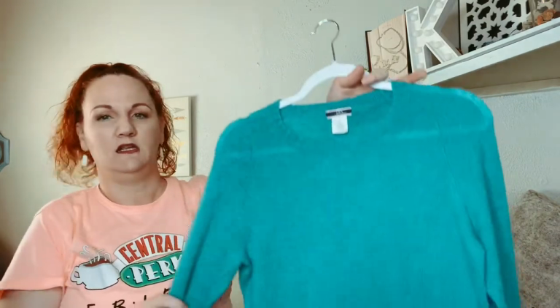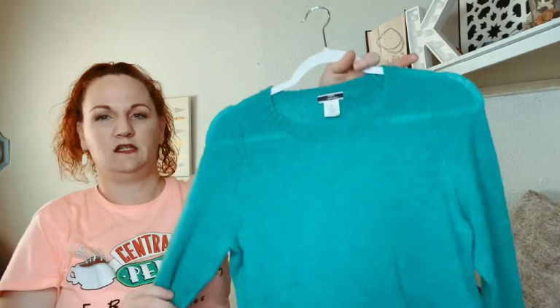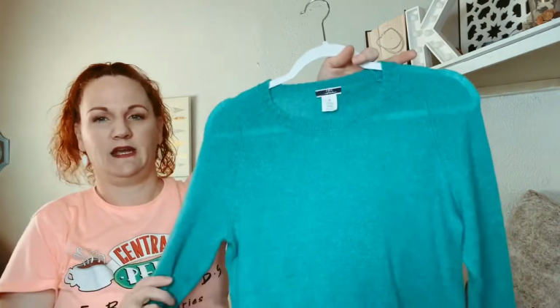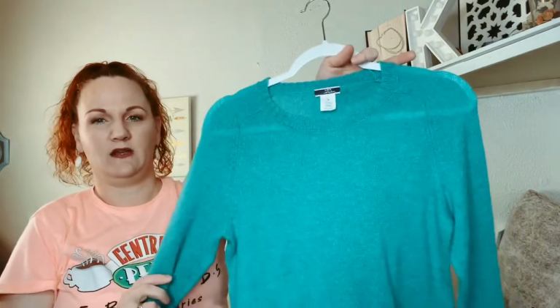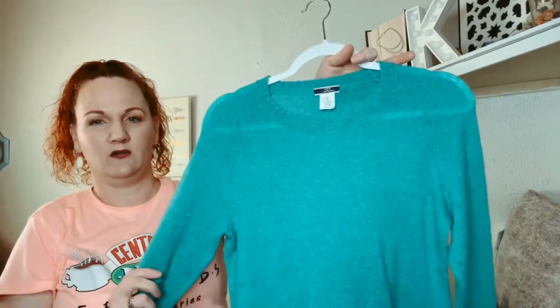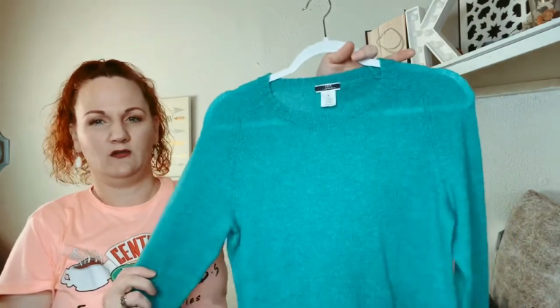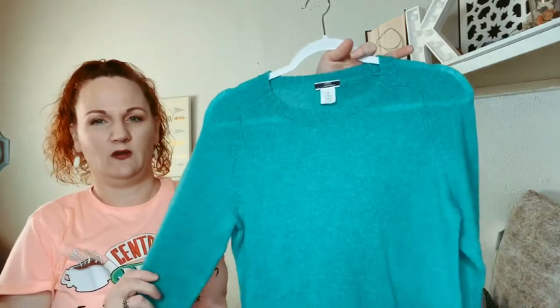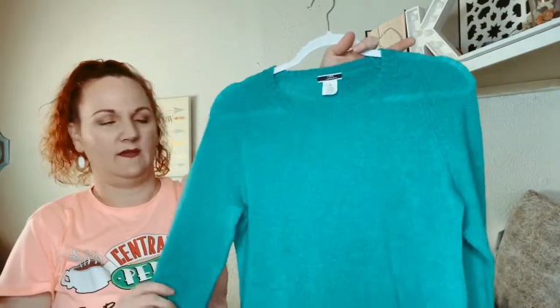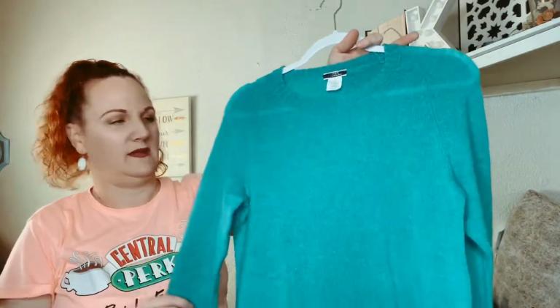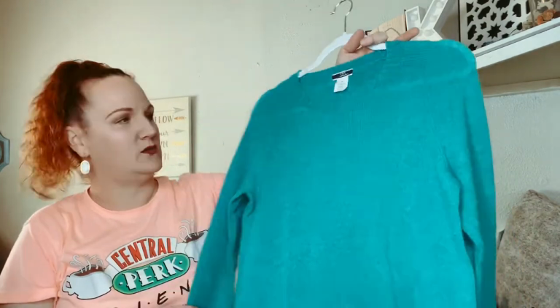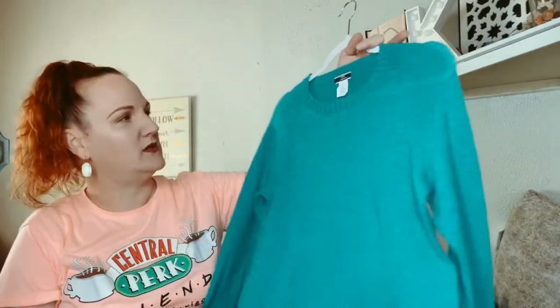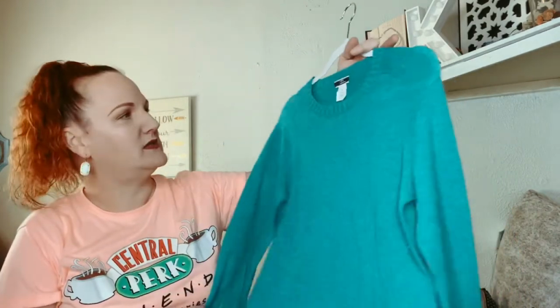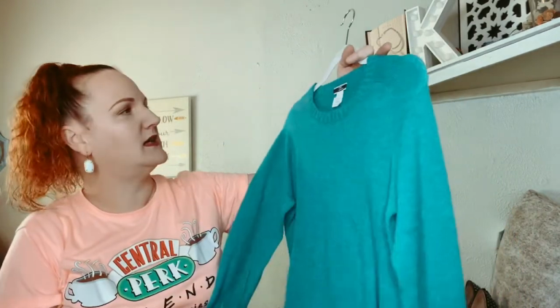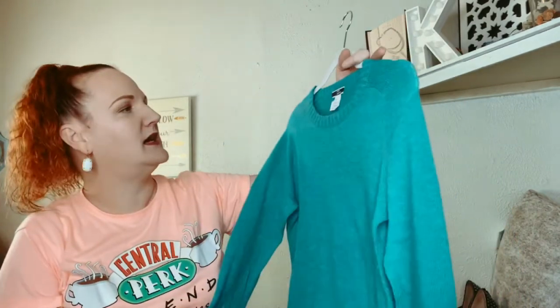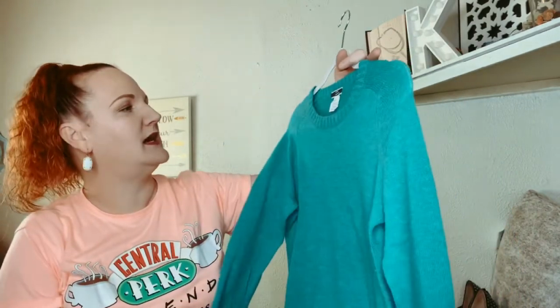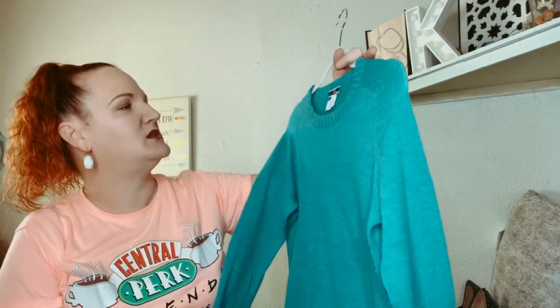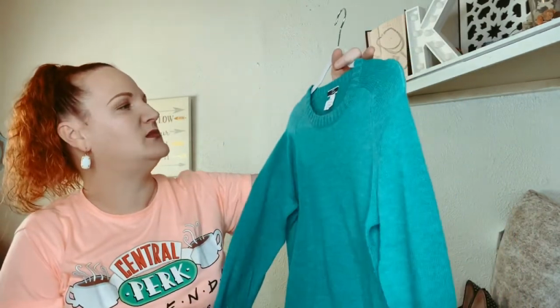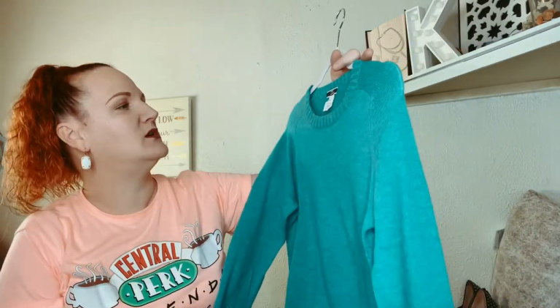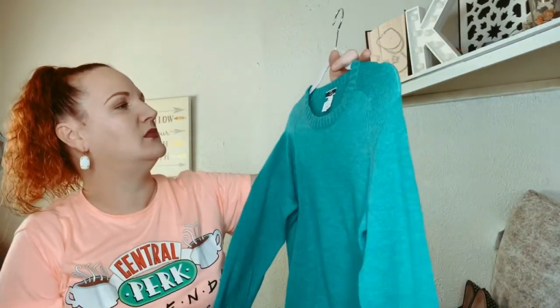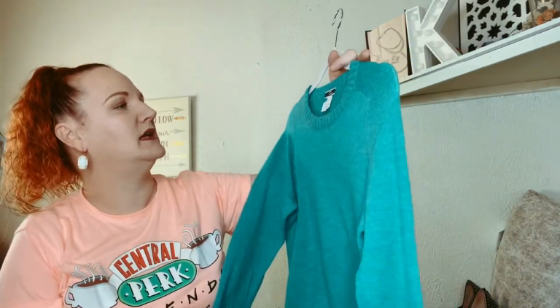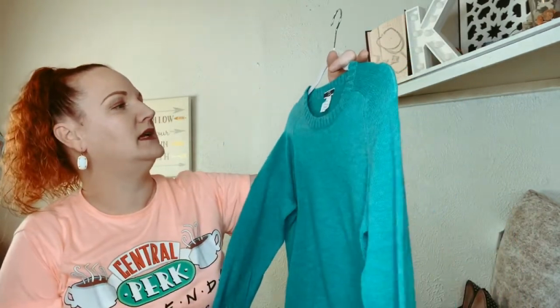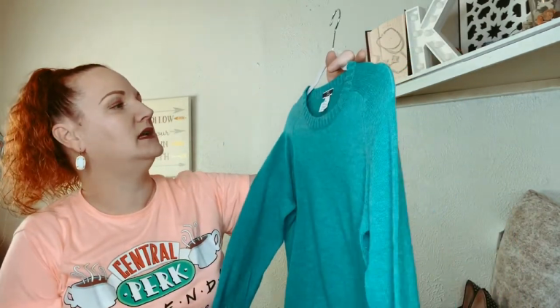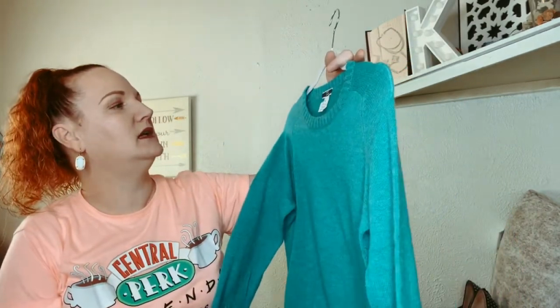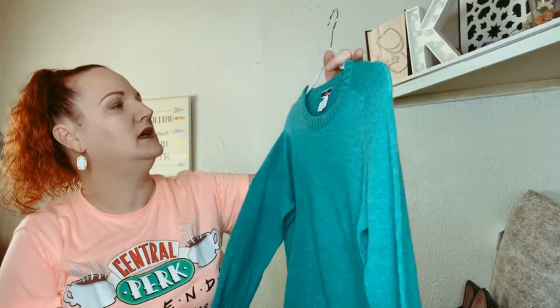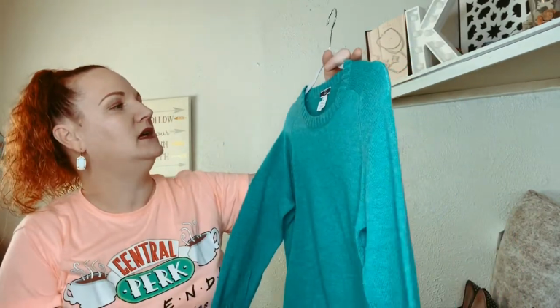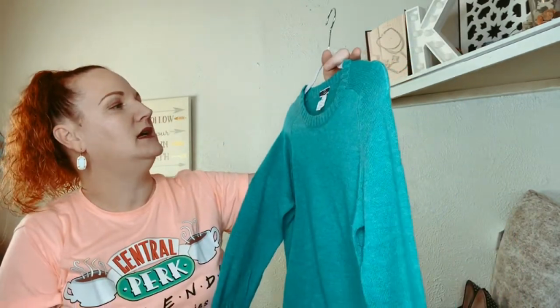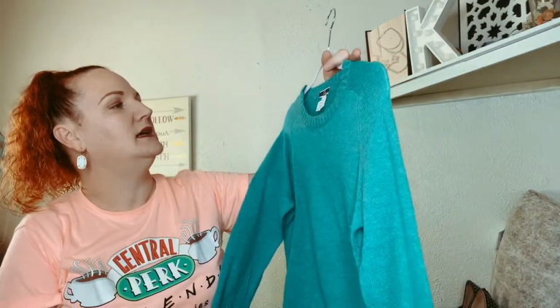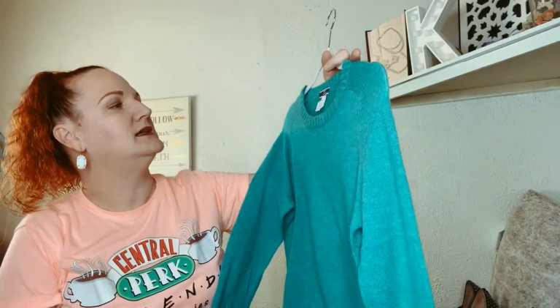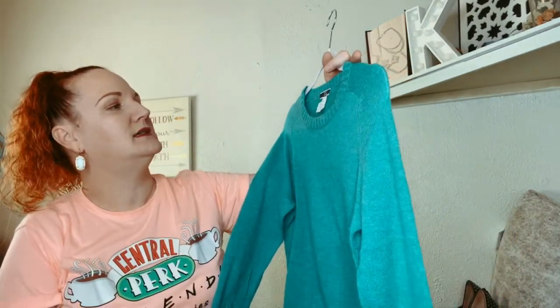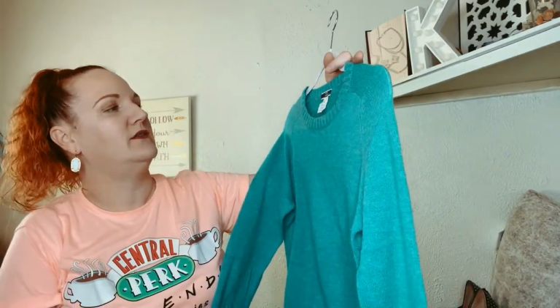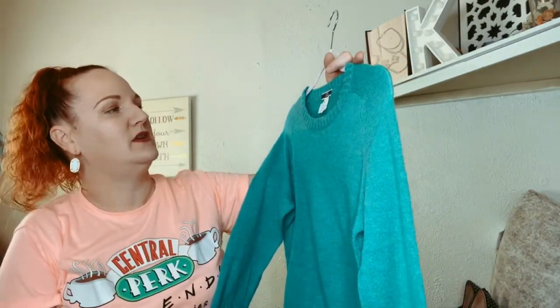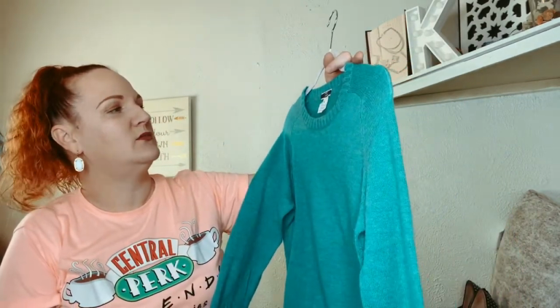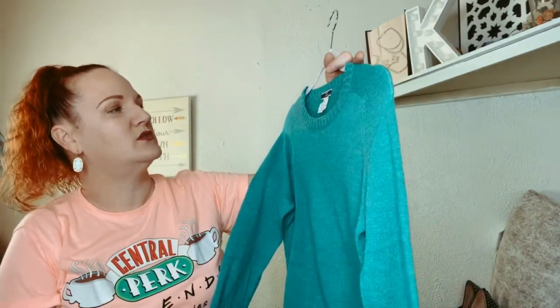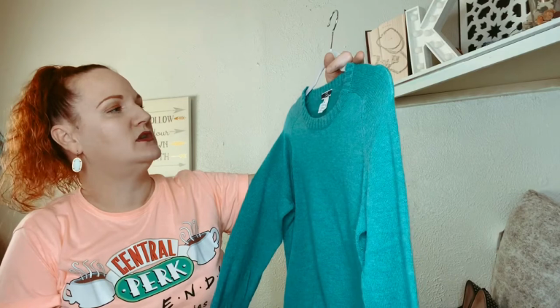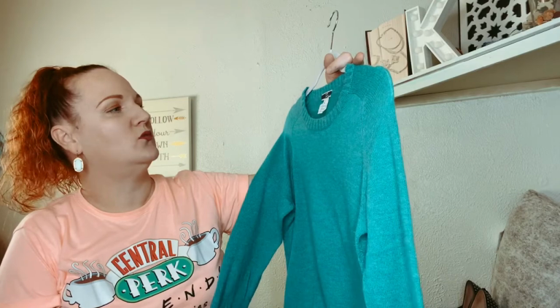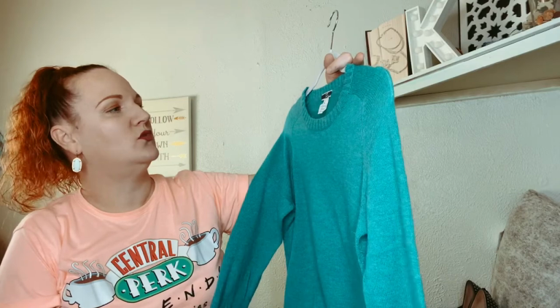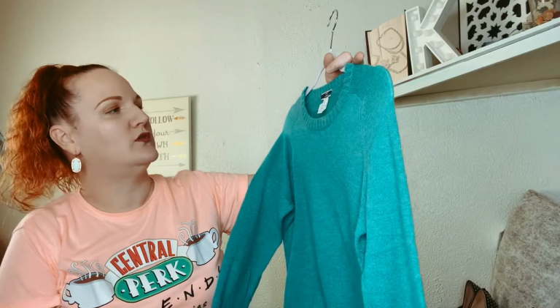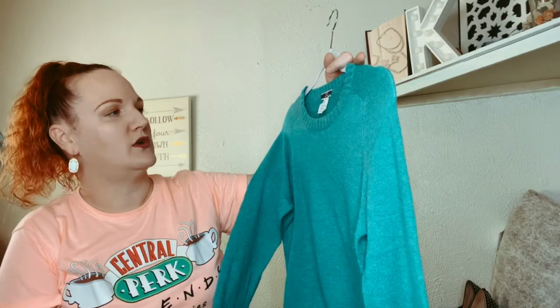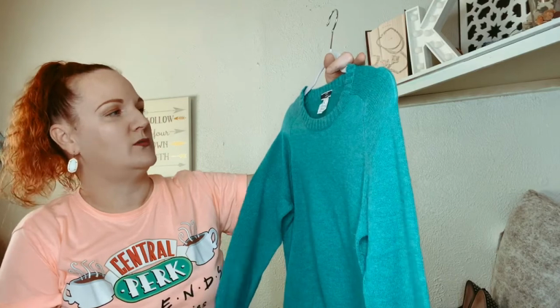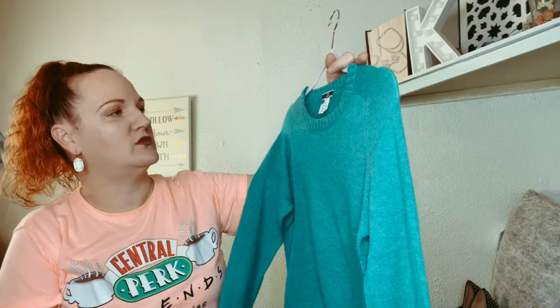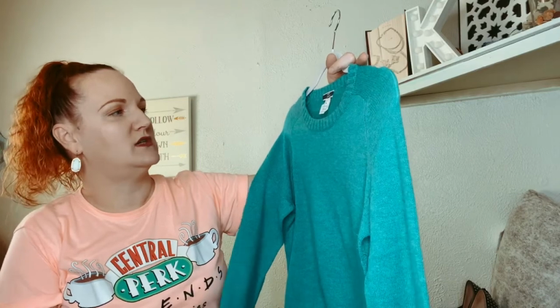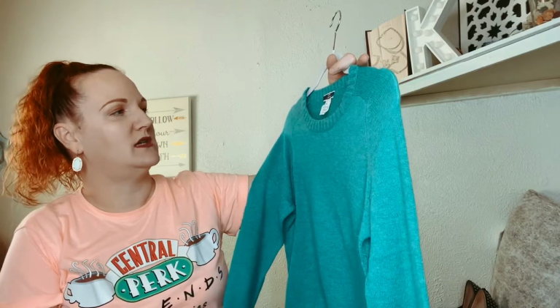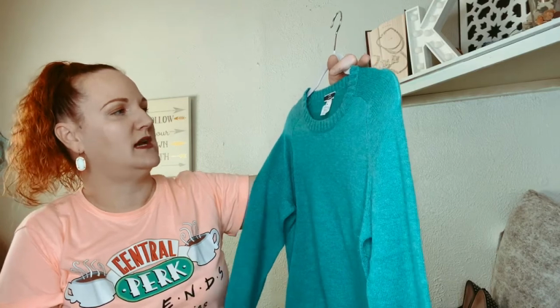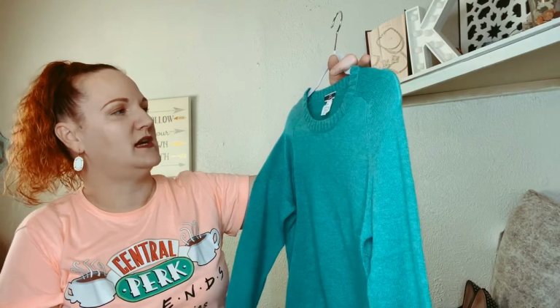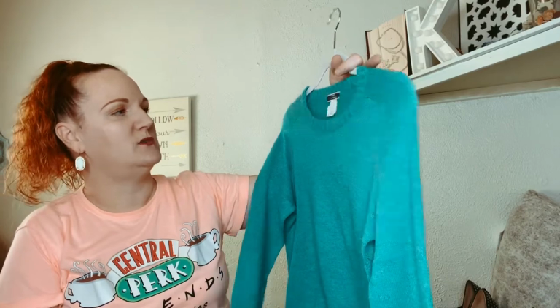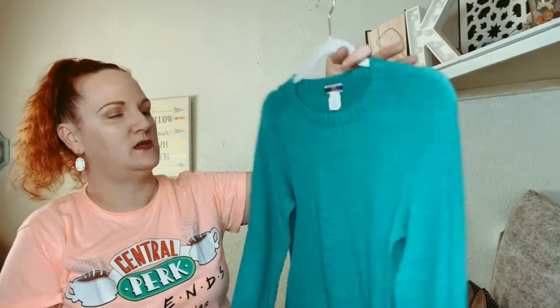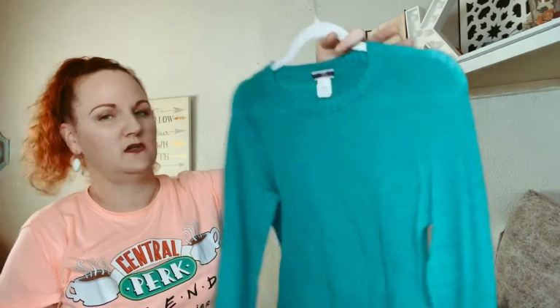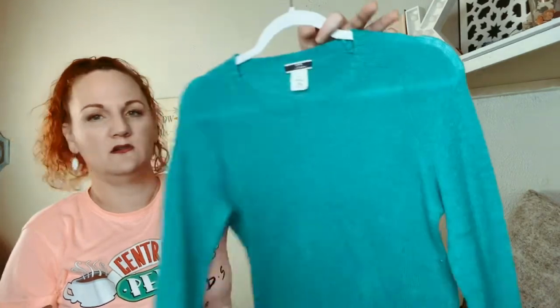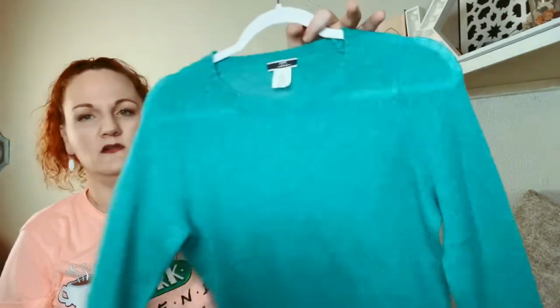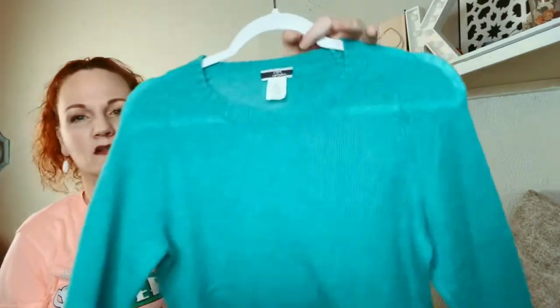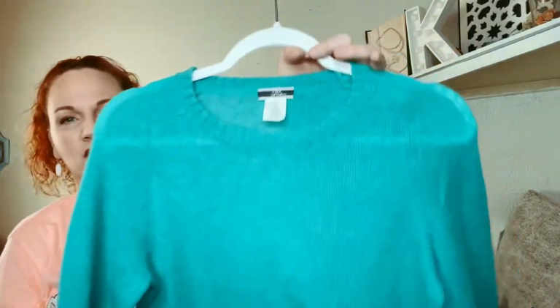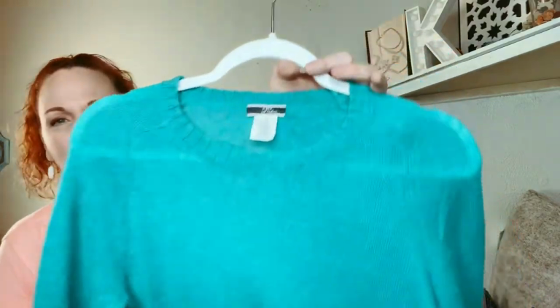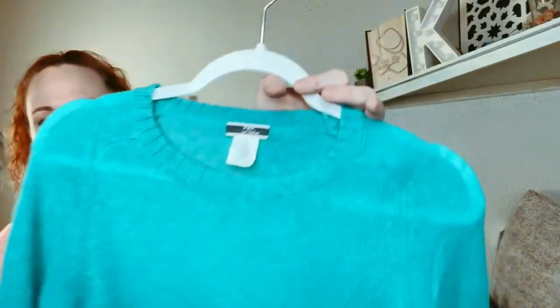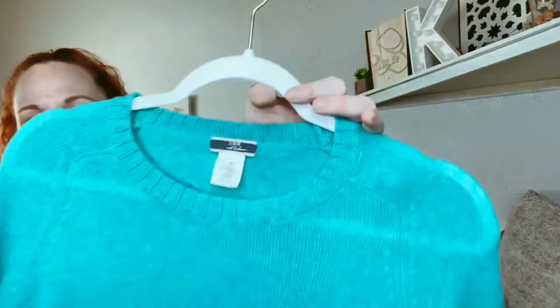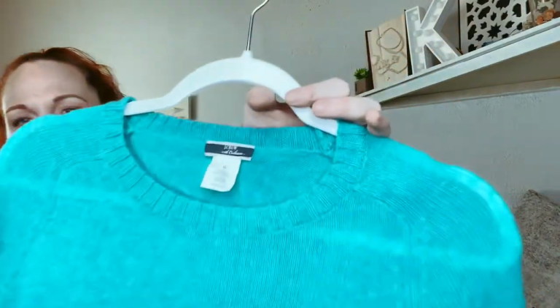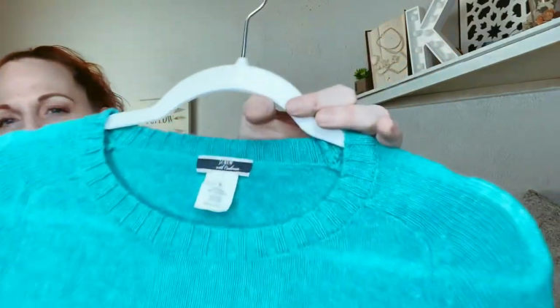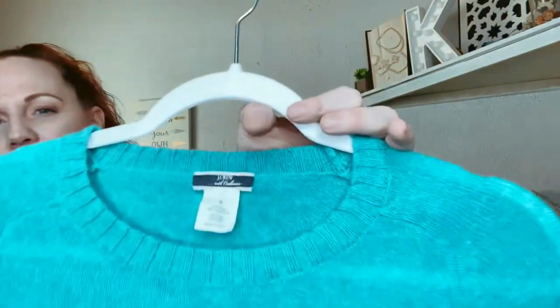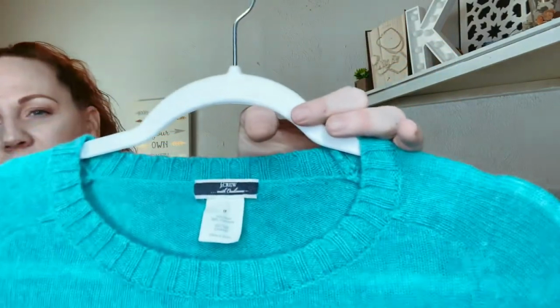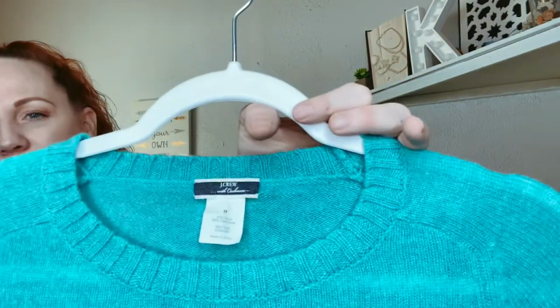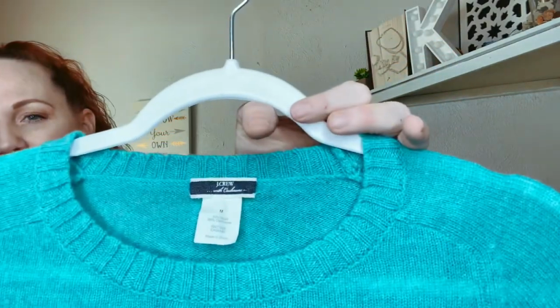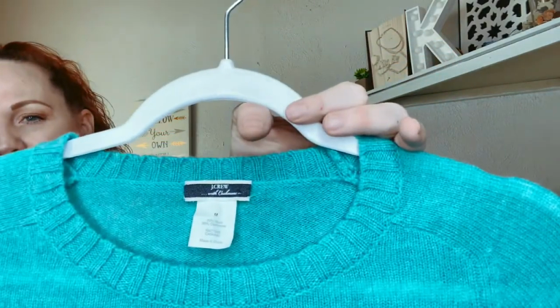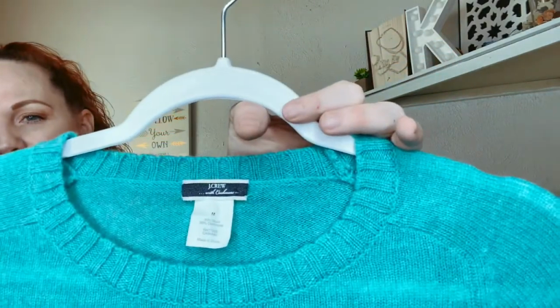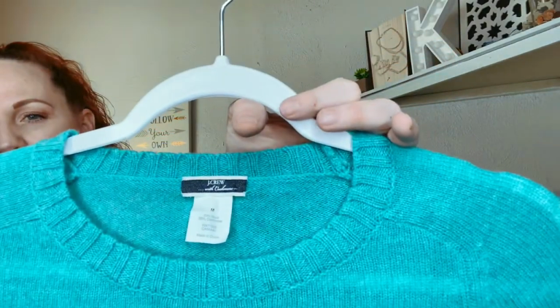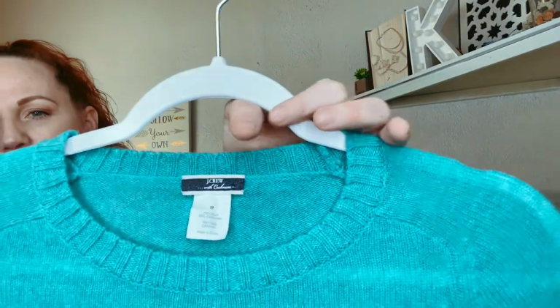J.Crew — and this one is a cashmere blend: 70% wool, 30% cashmere. And it's a size medium.